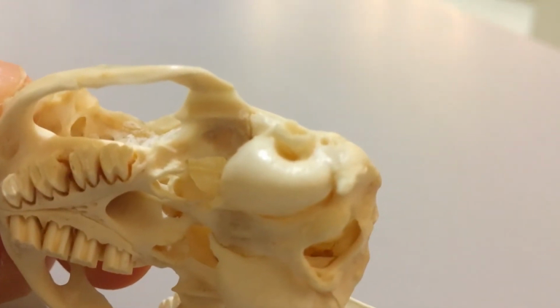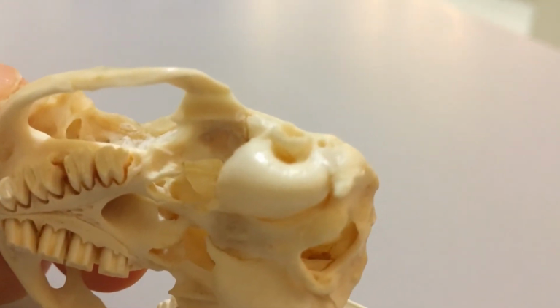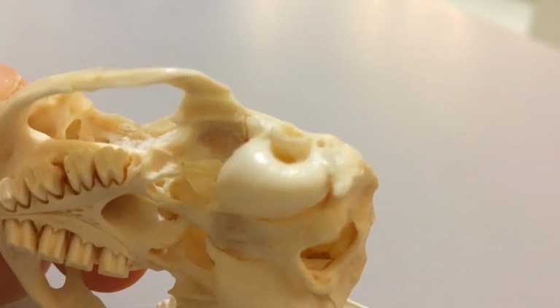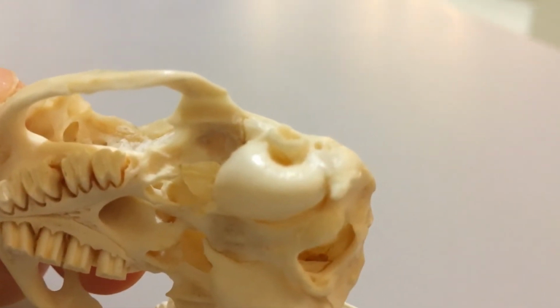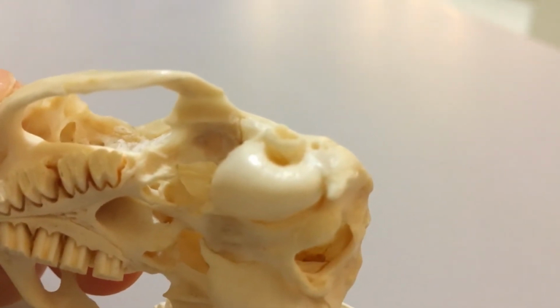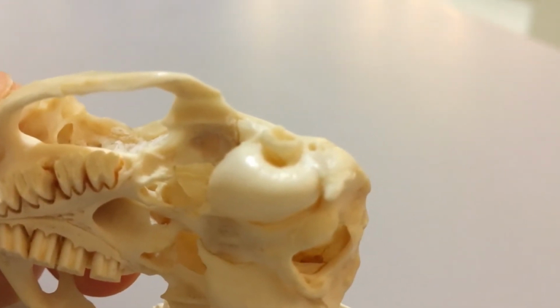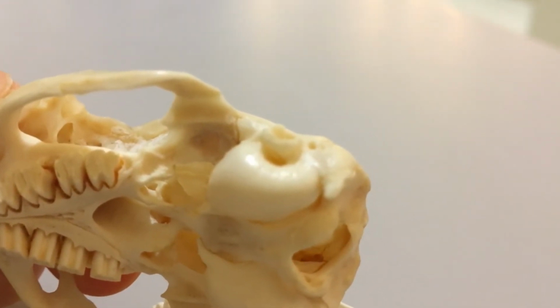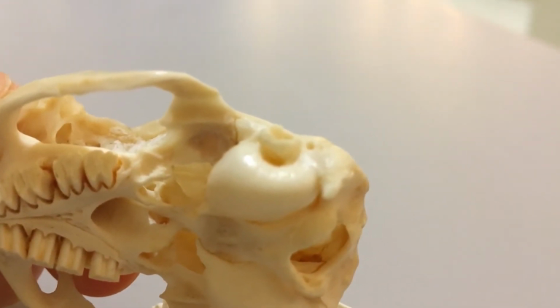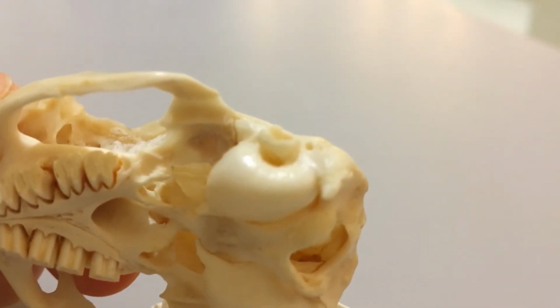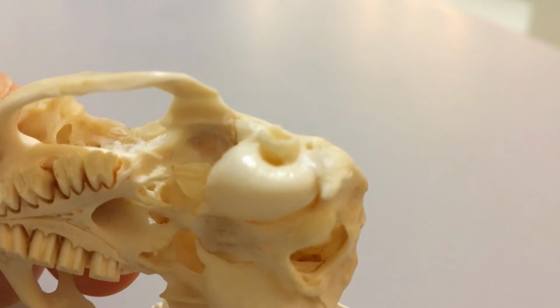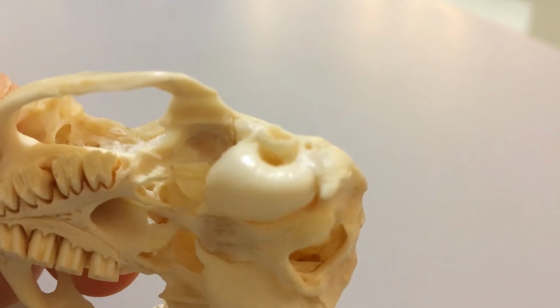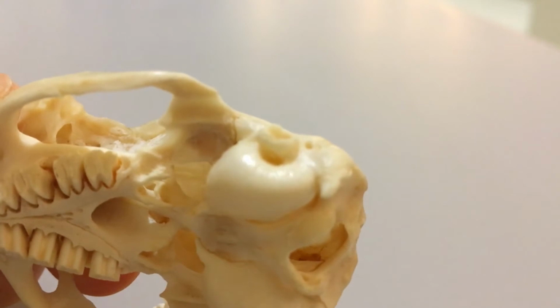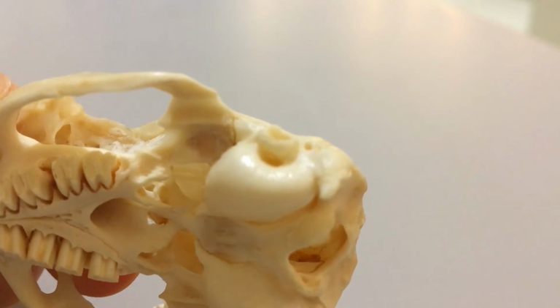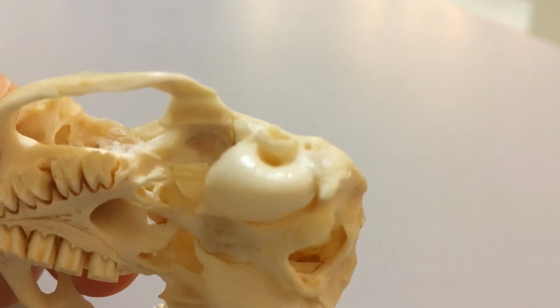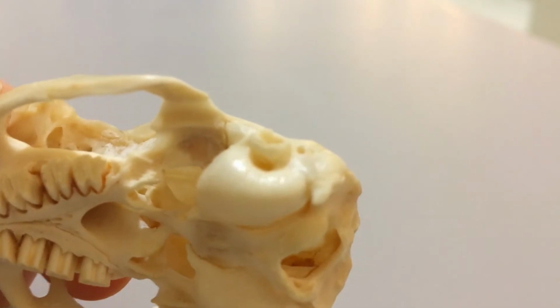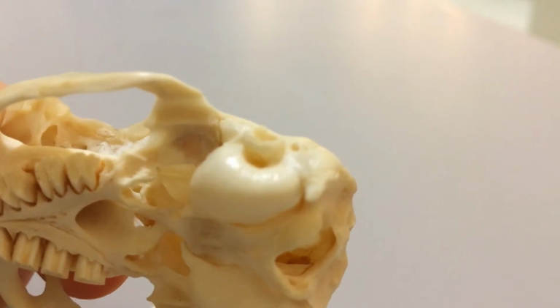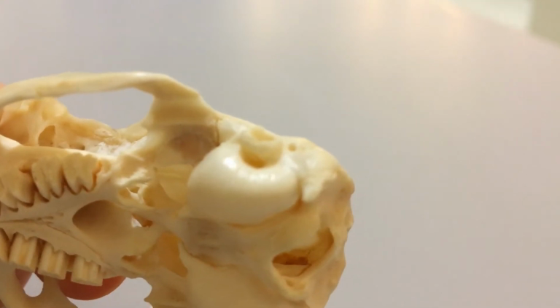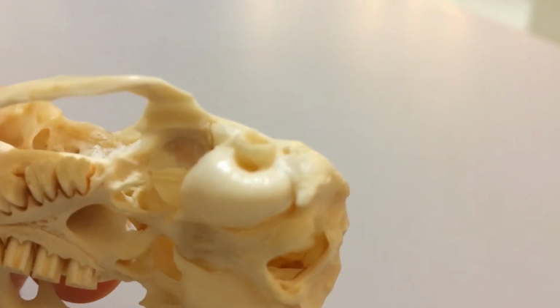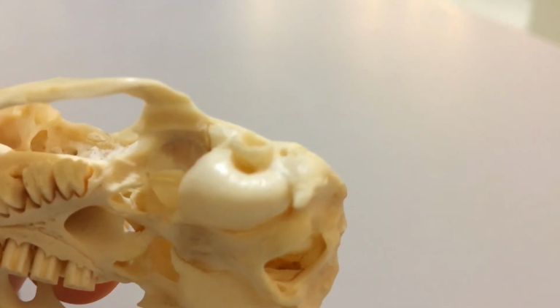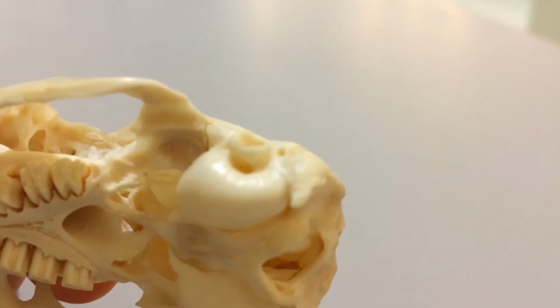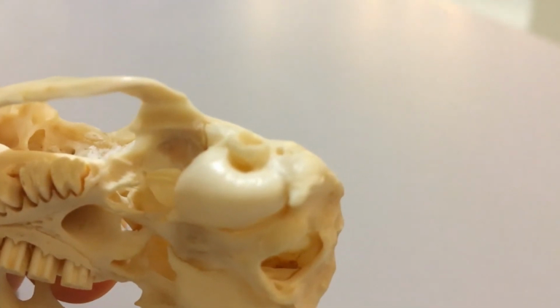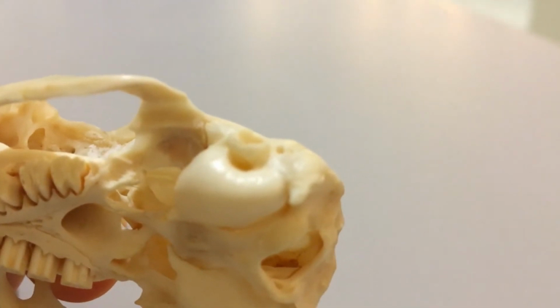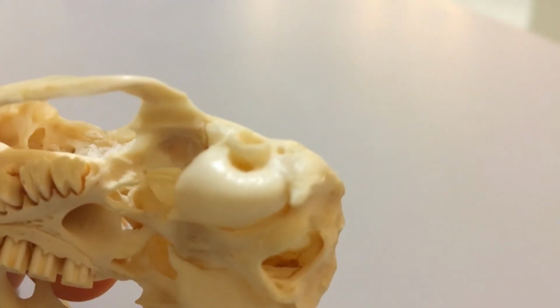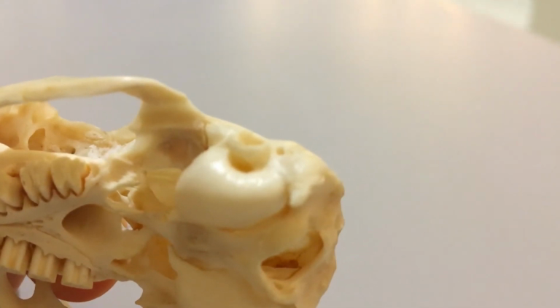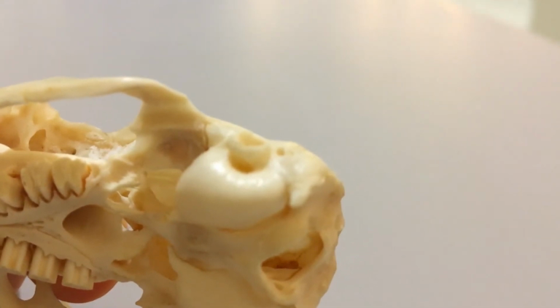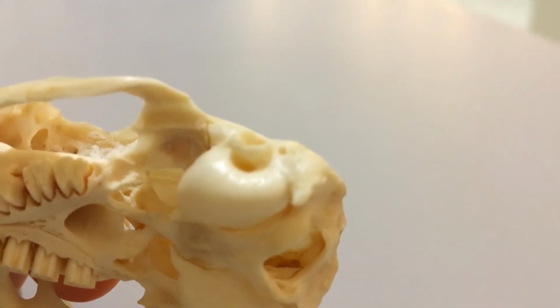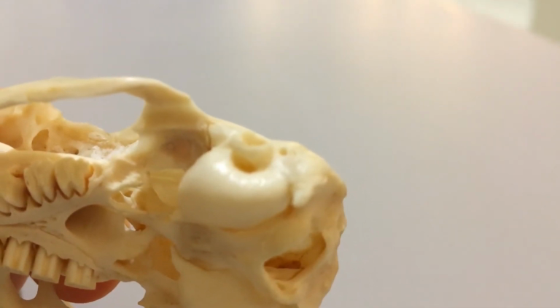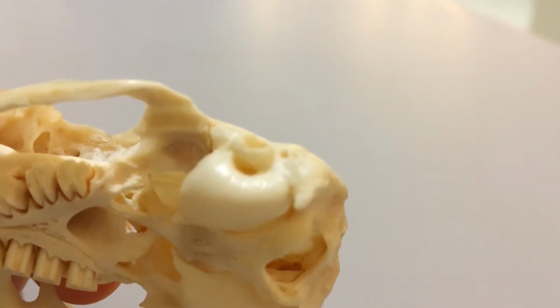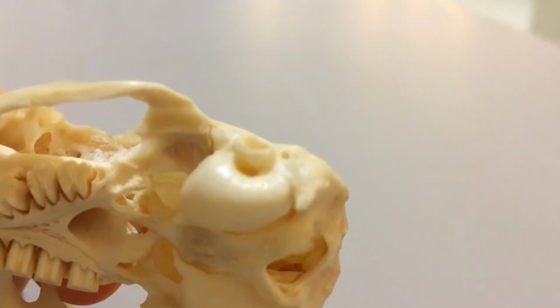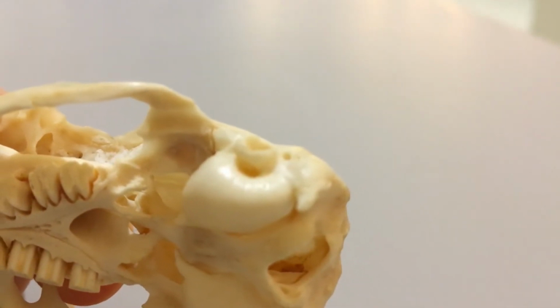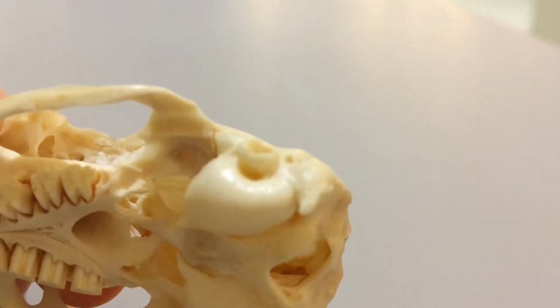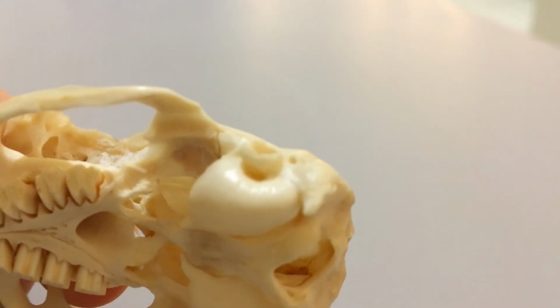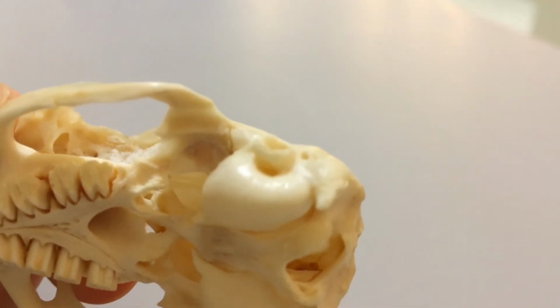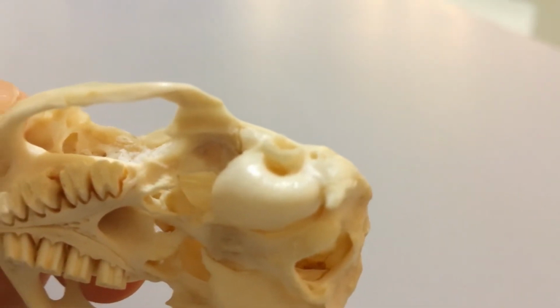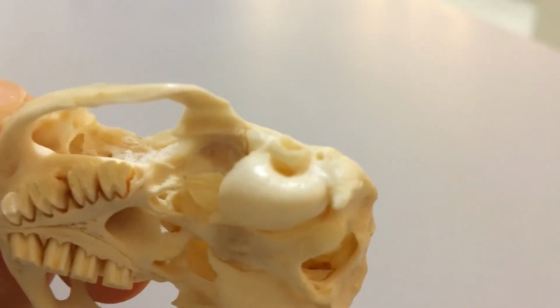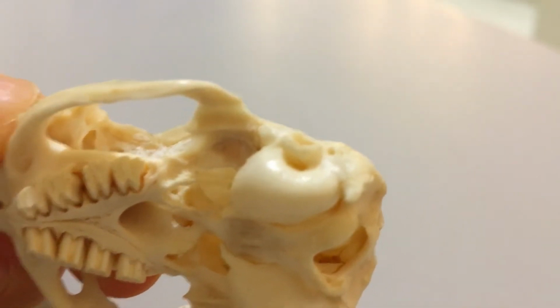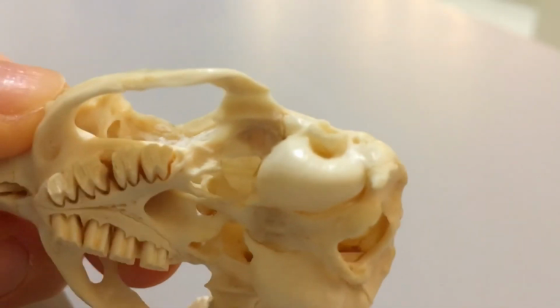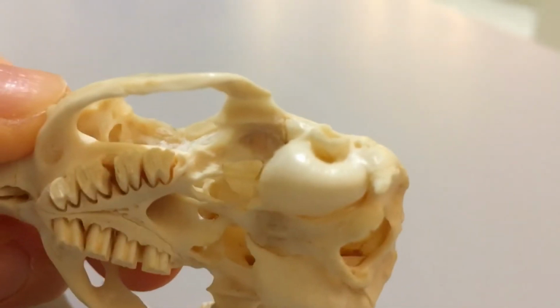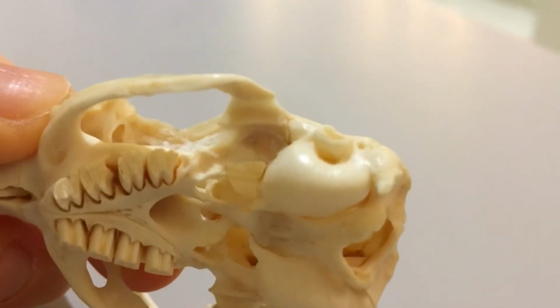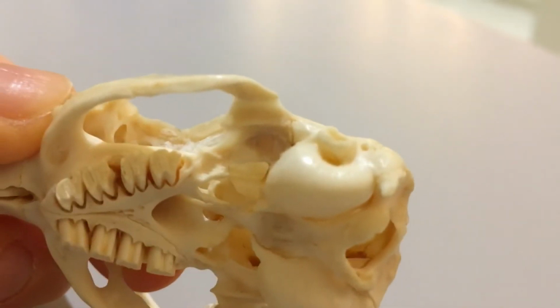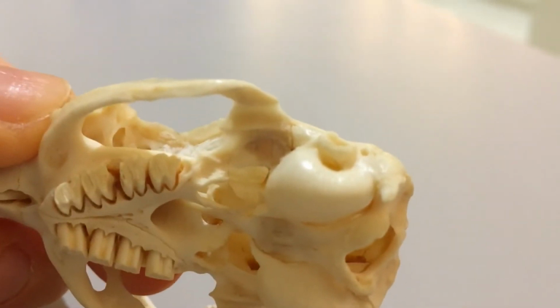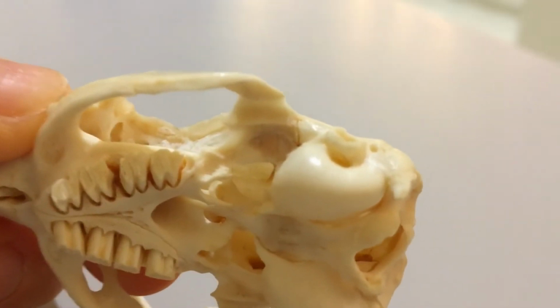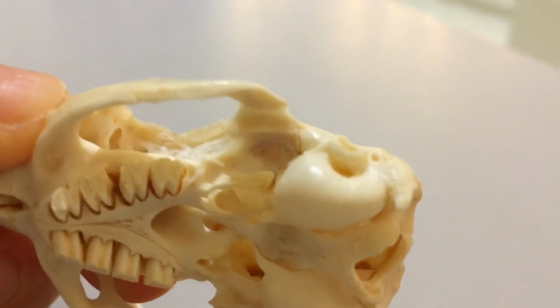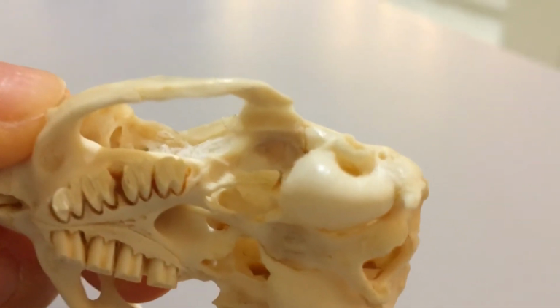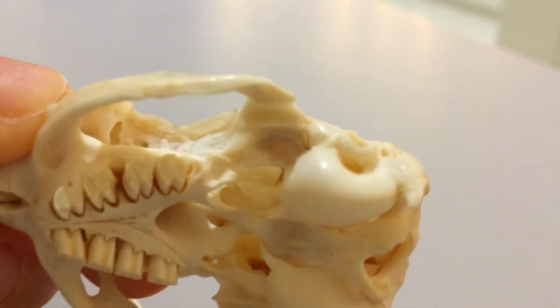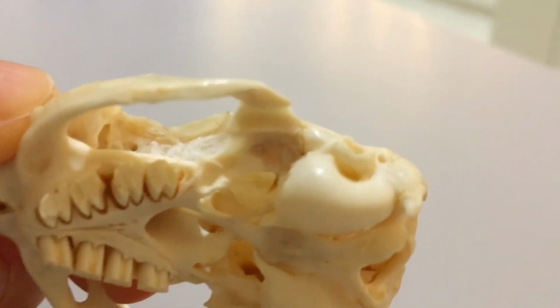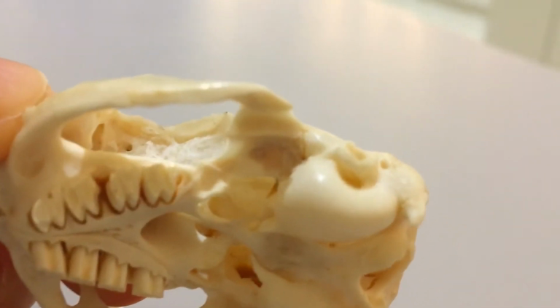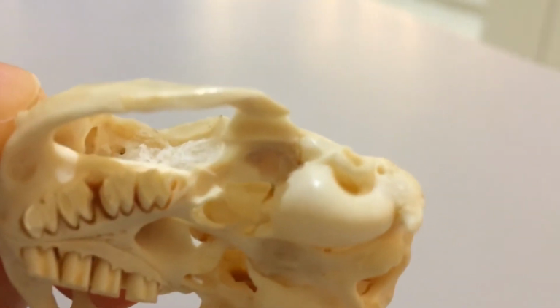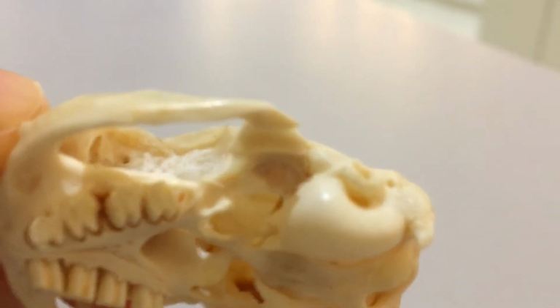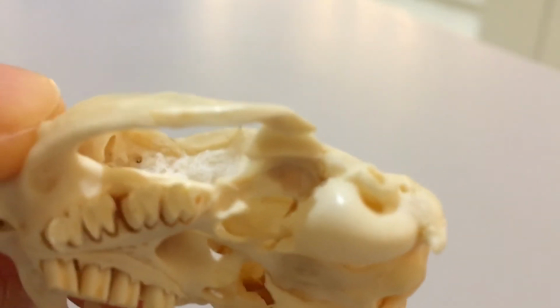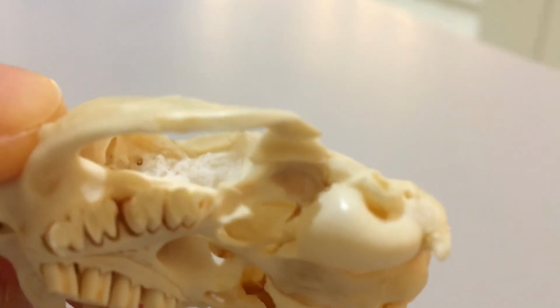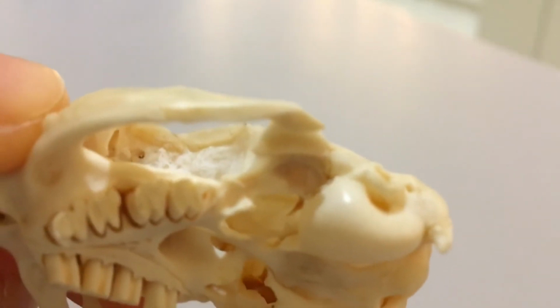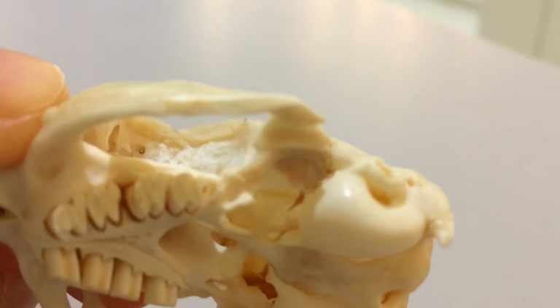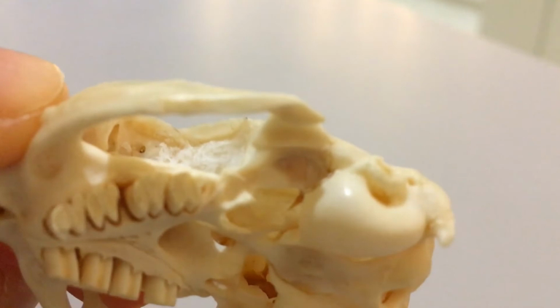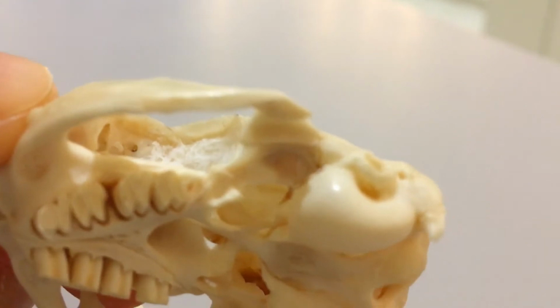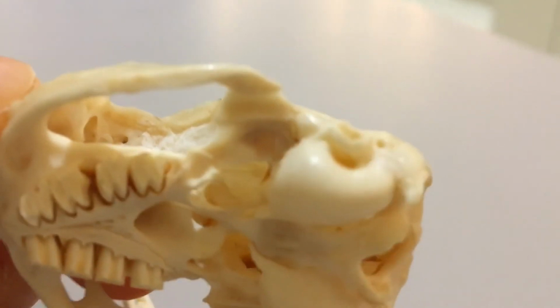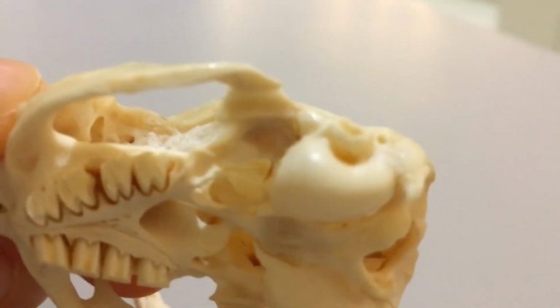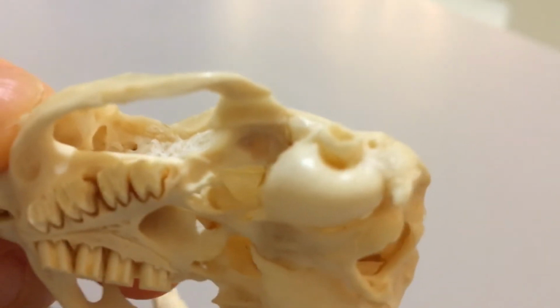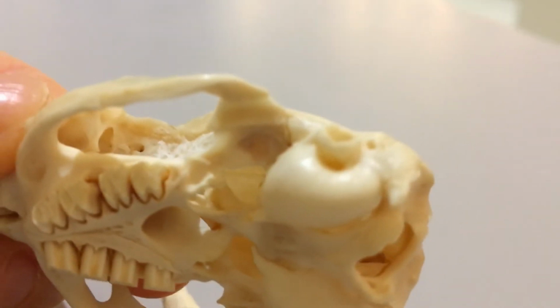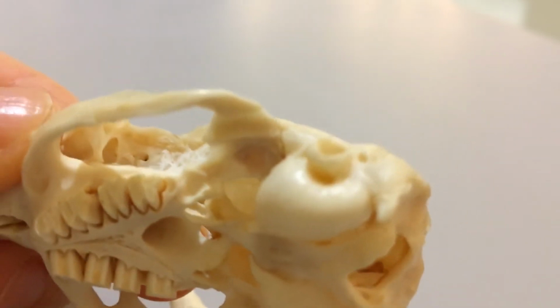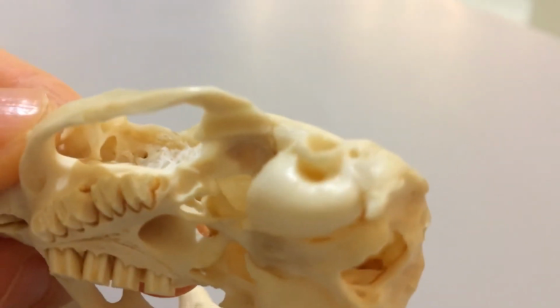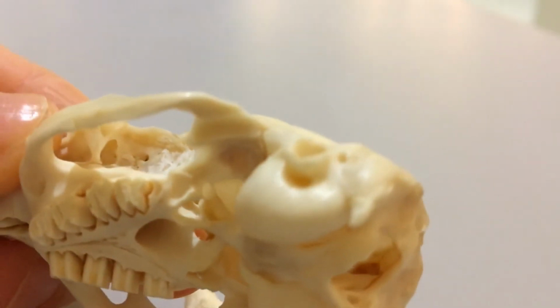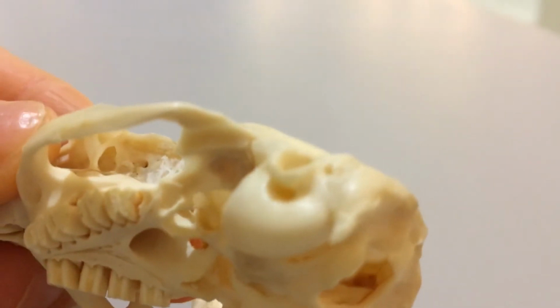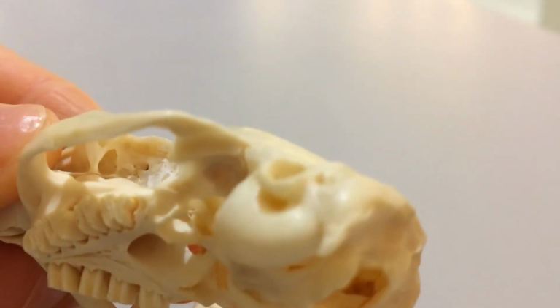These are the only teeth we see in our guinea pig here. They have some wonderful ridged molars as well for chewing and grinding up their food.